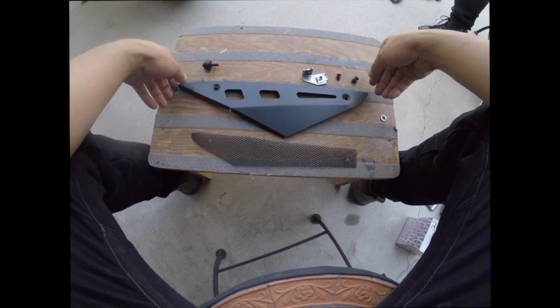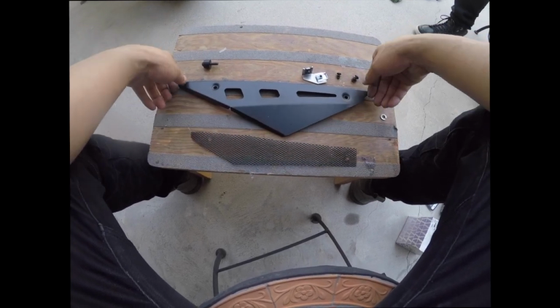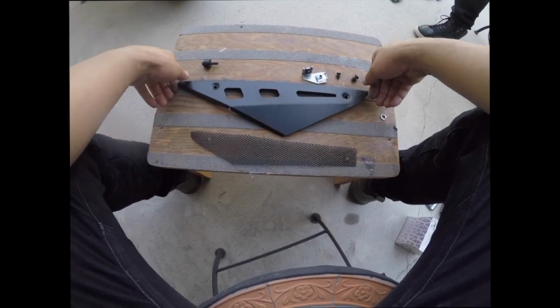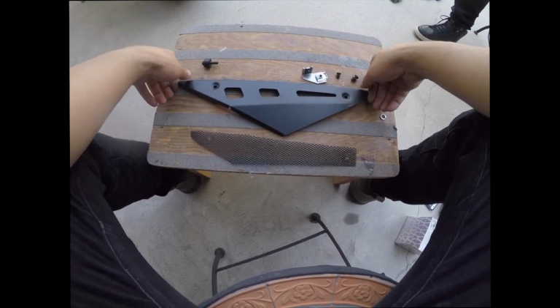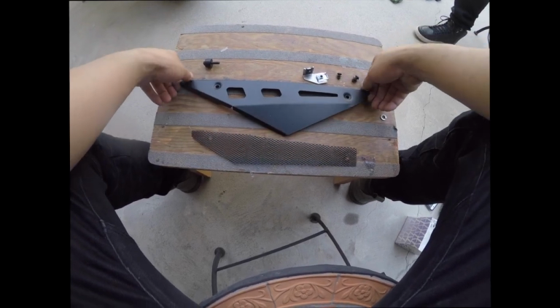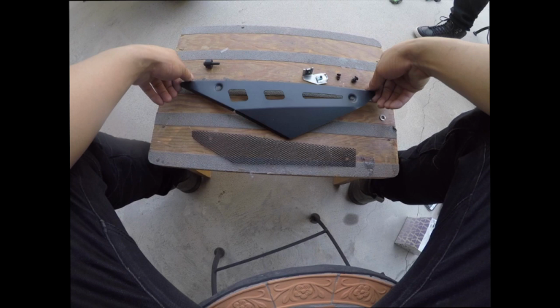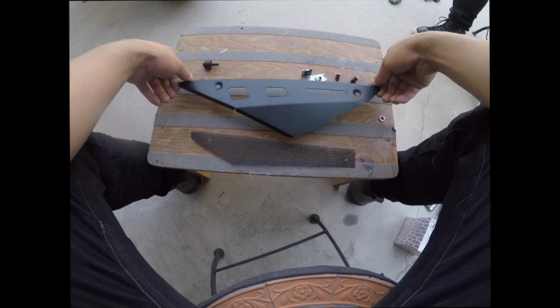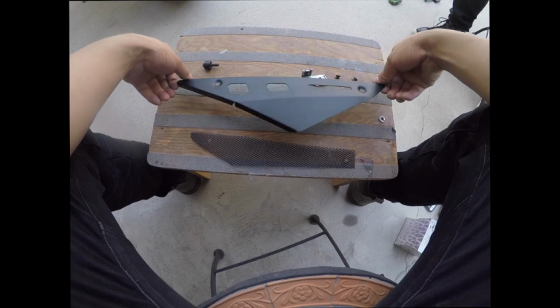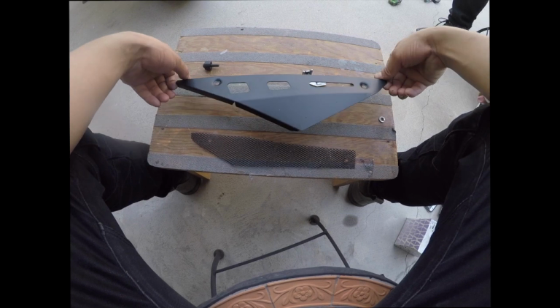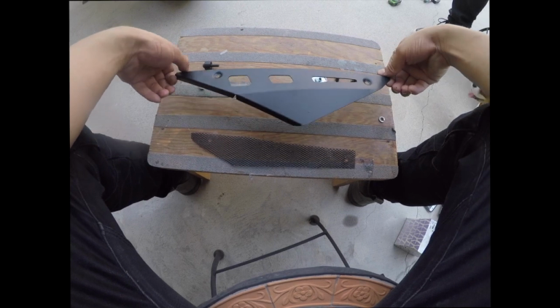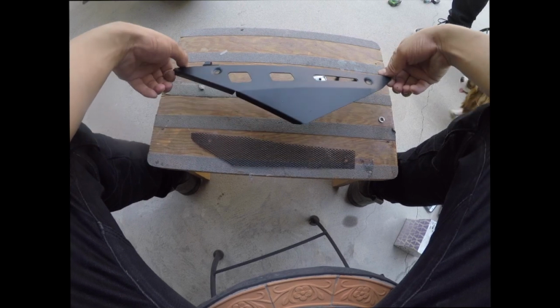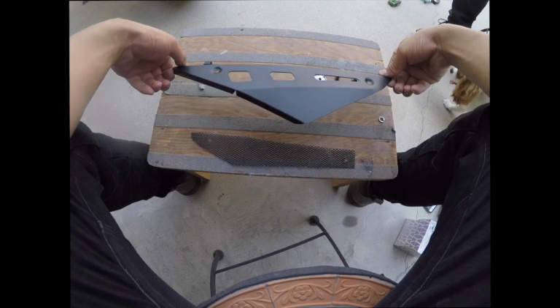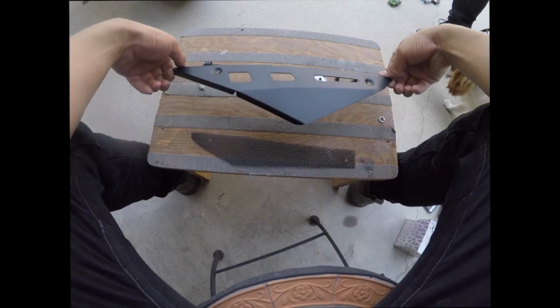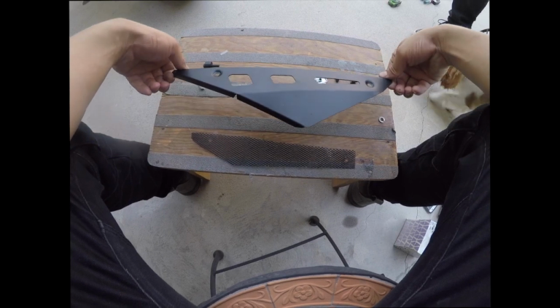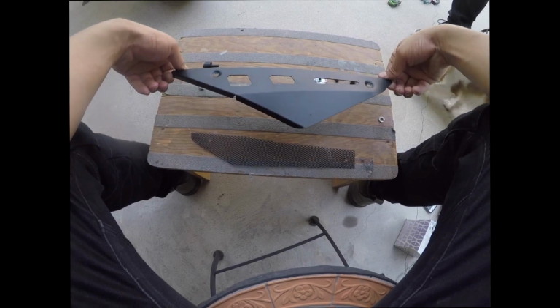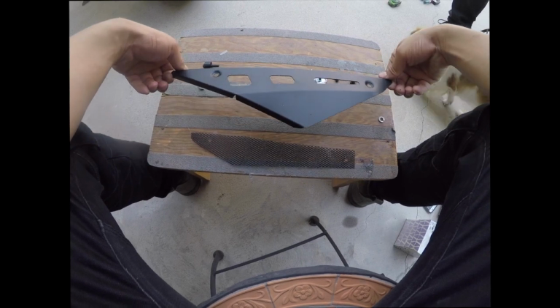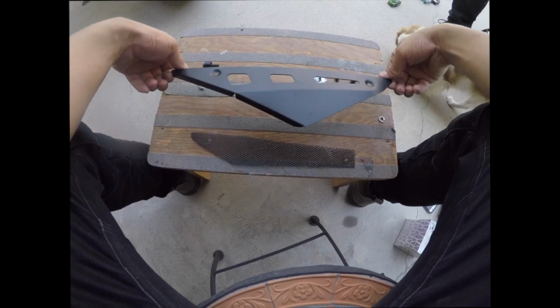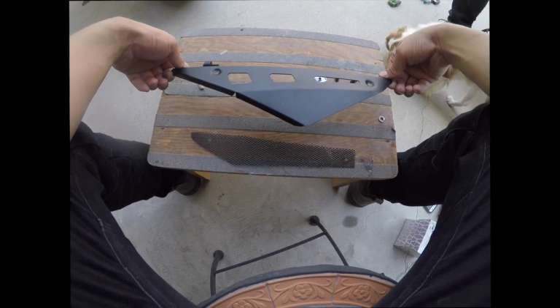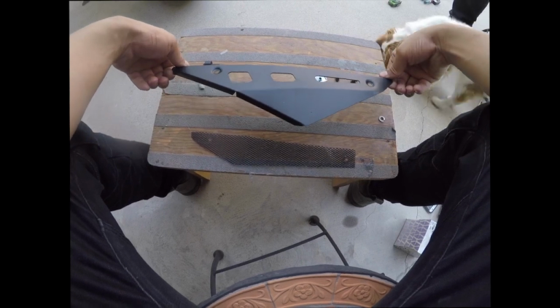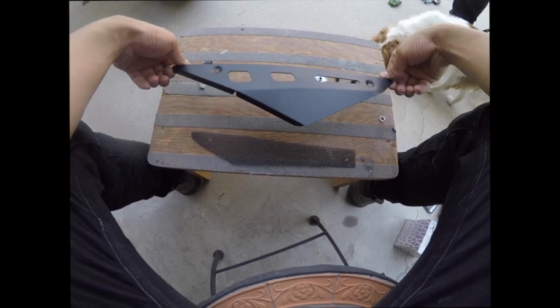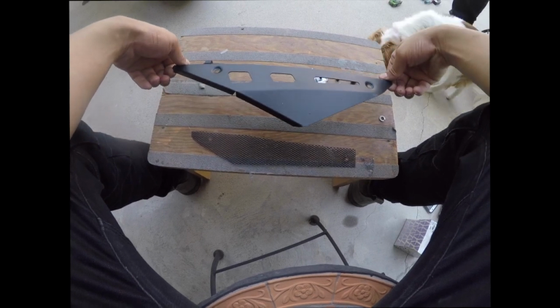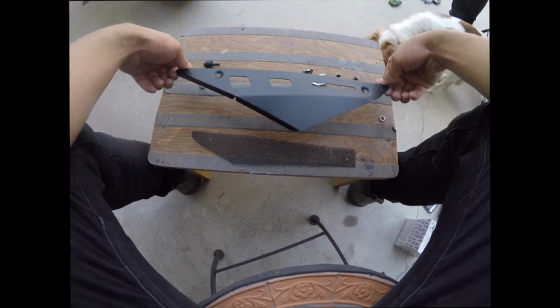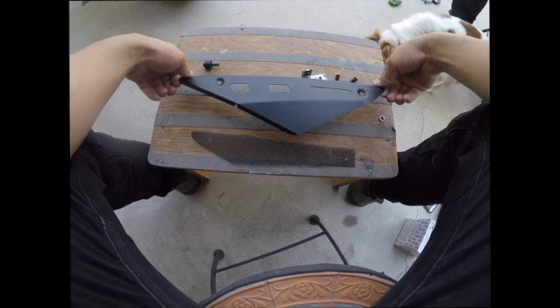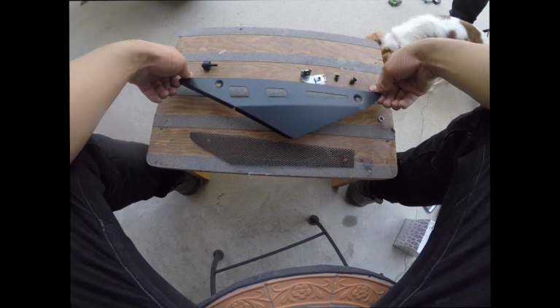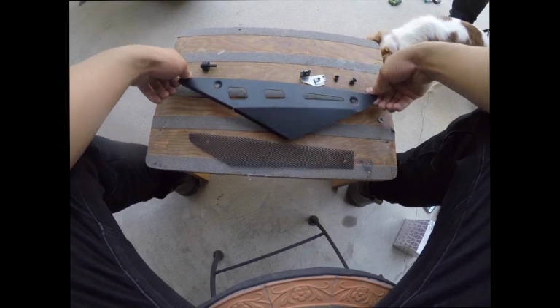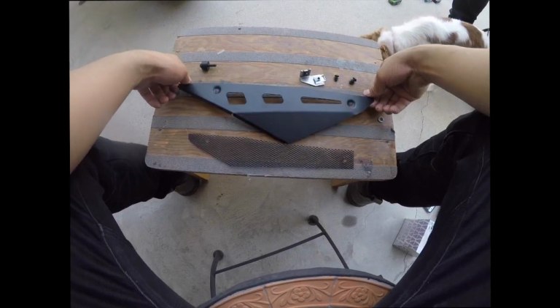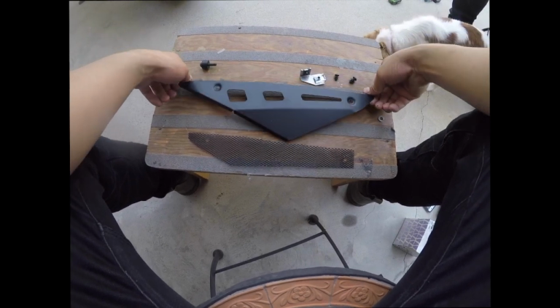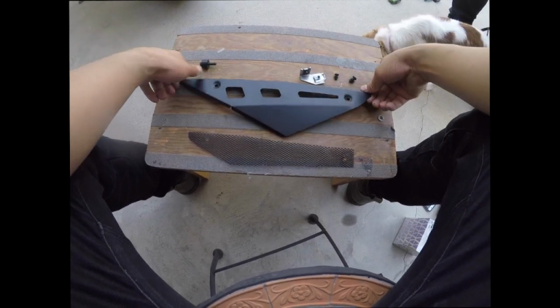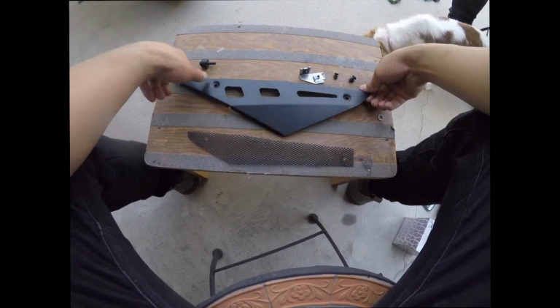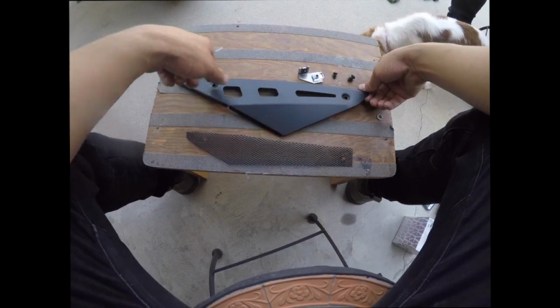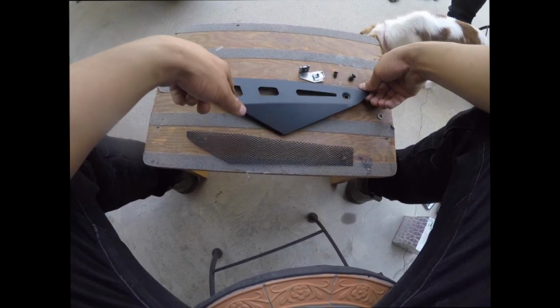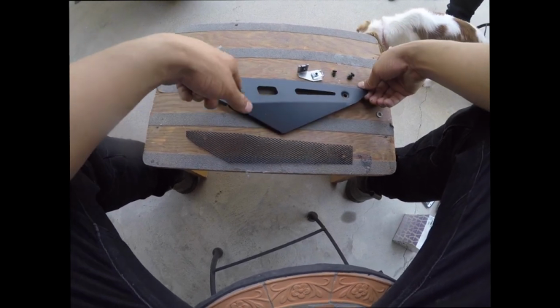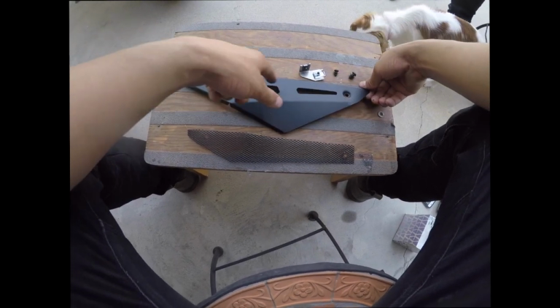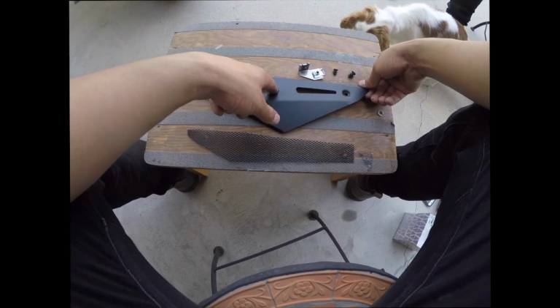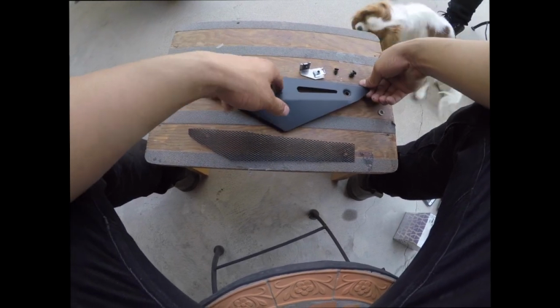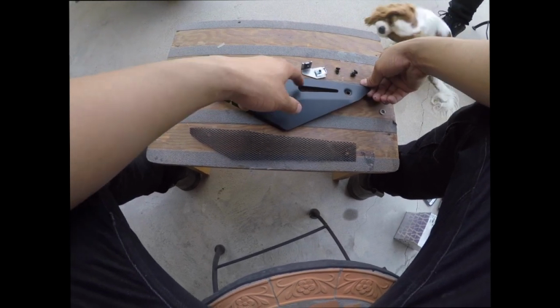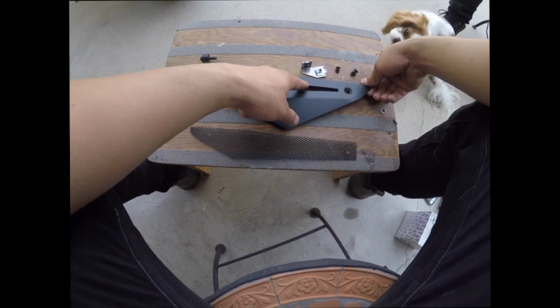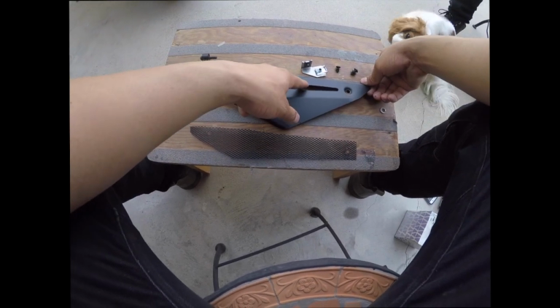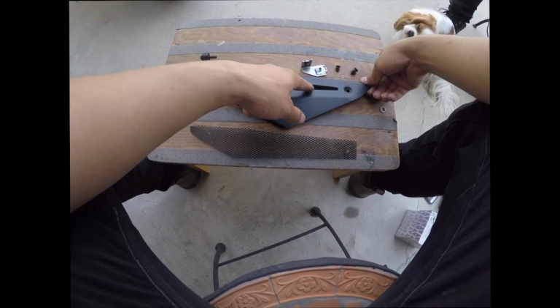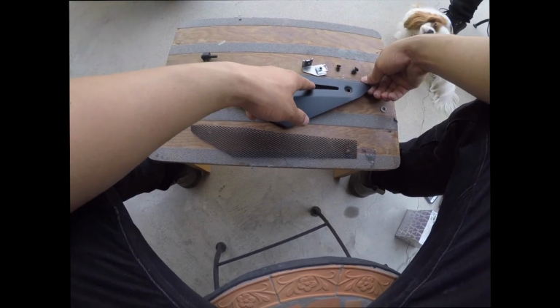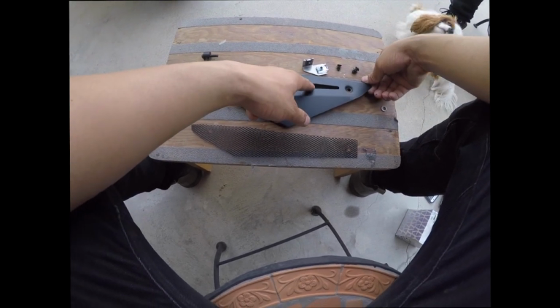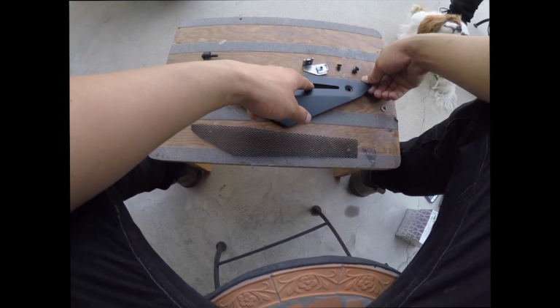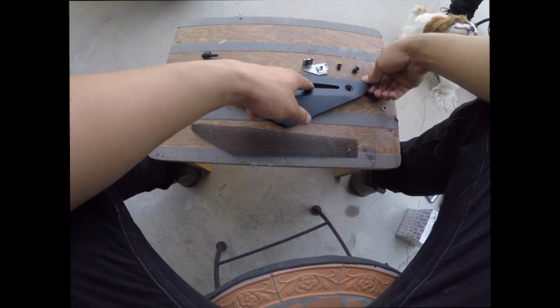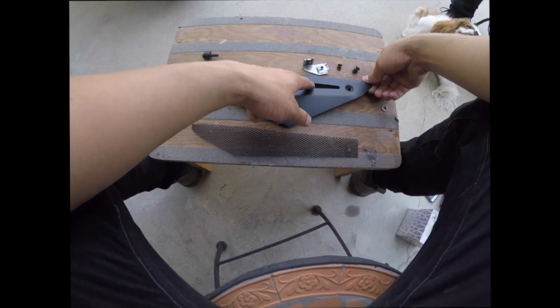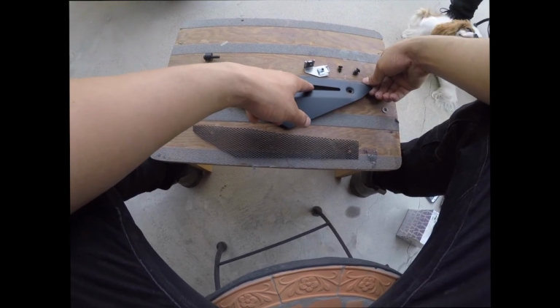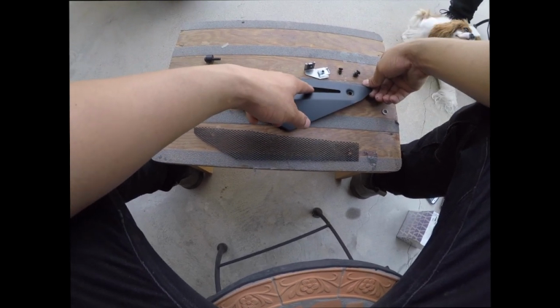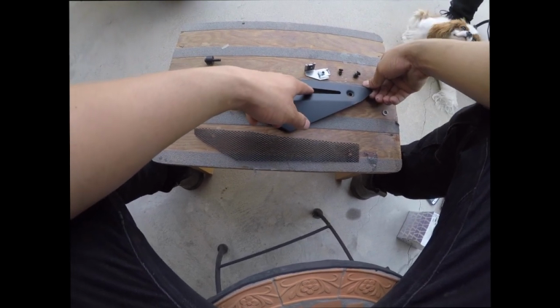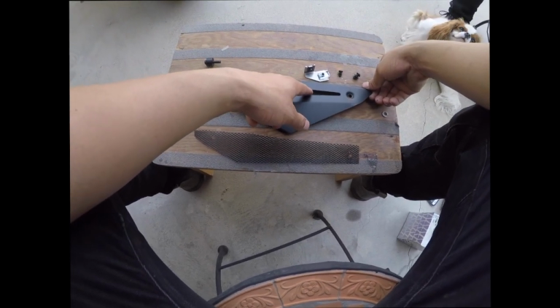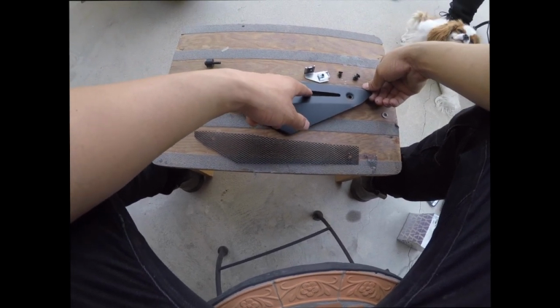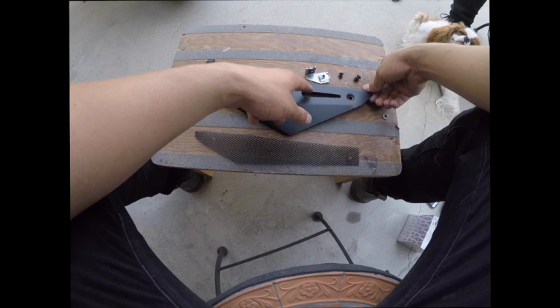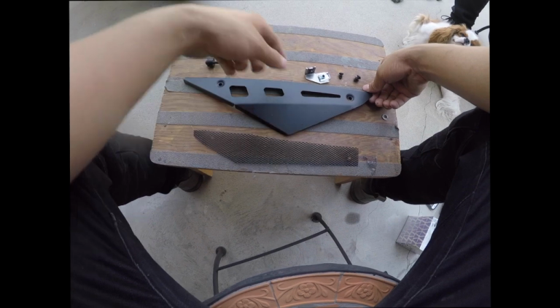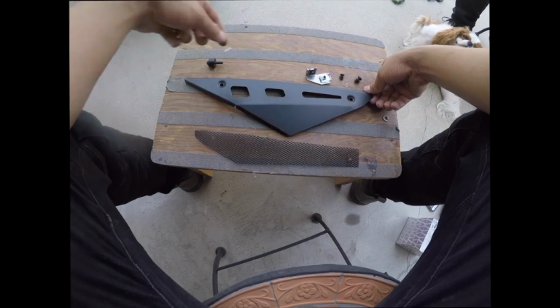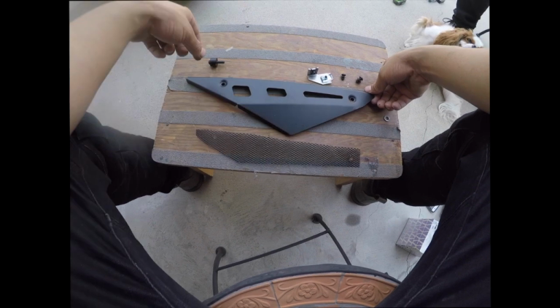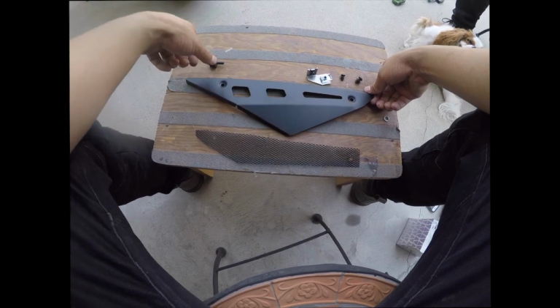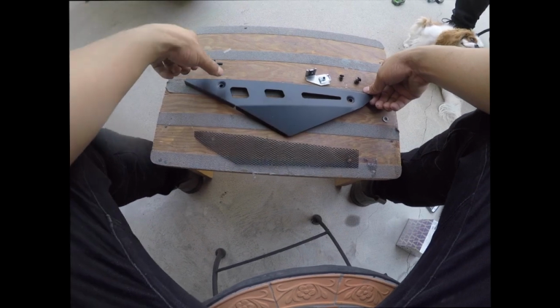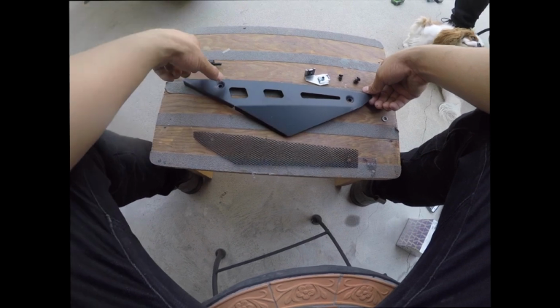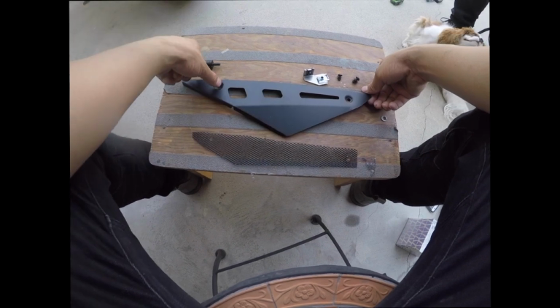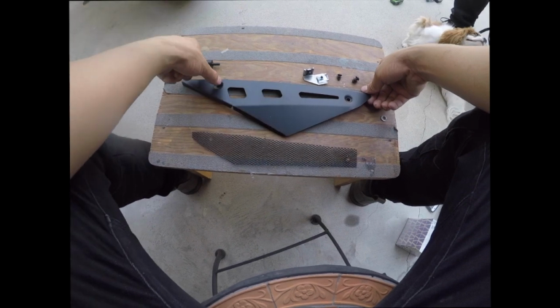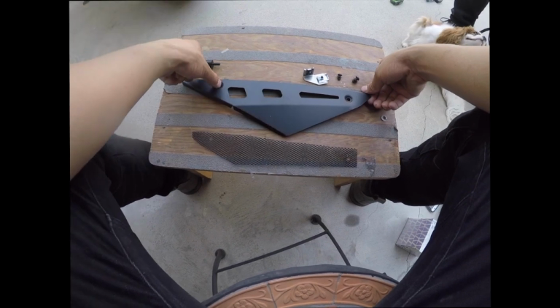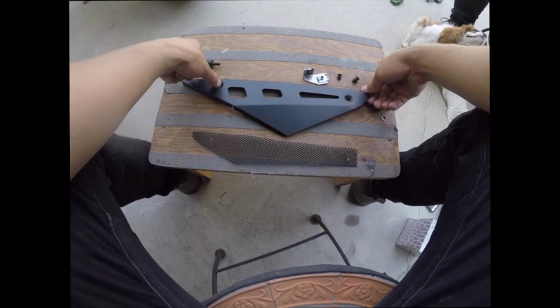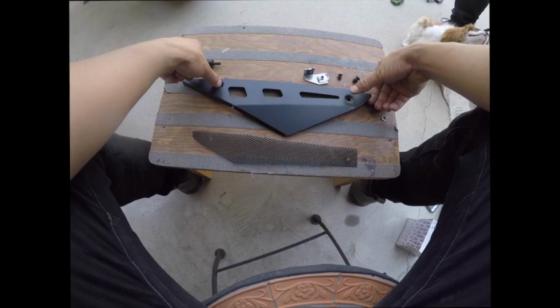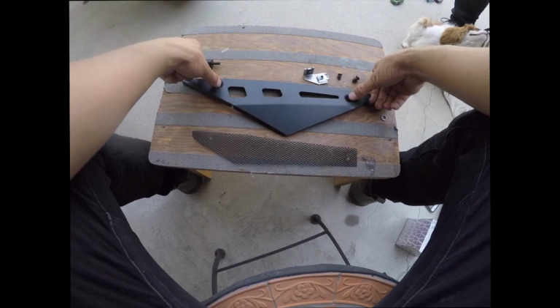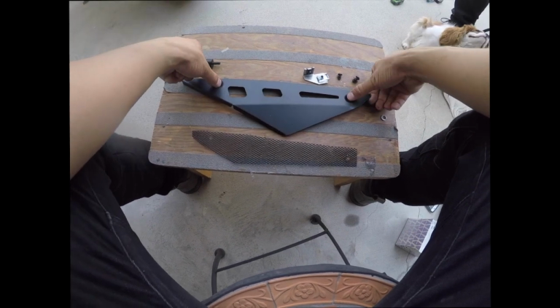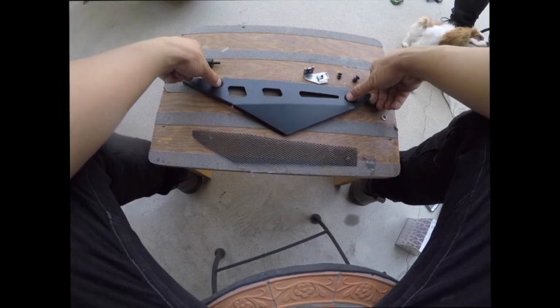You also have your Zard seat panel itself. Again, these openings are for the mesh — it's gonna come in perfectly — and then we have two bolts here.